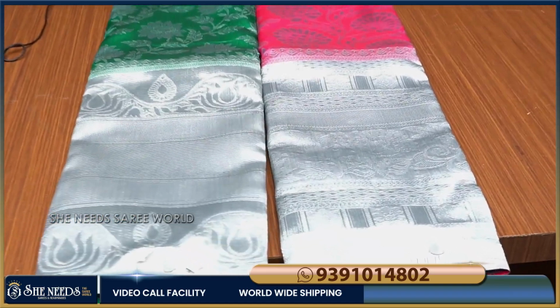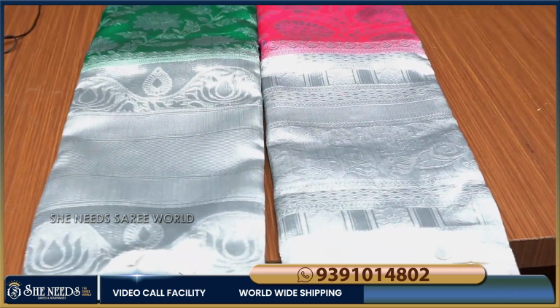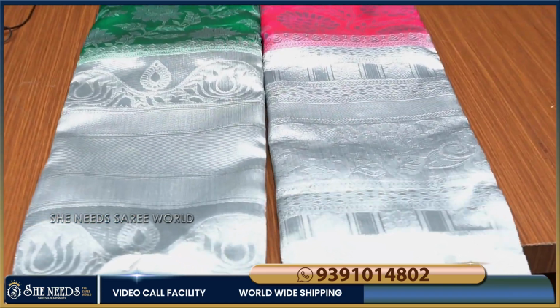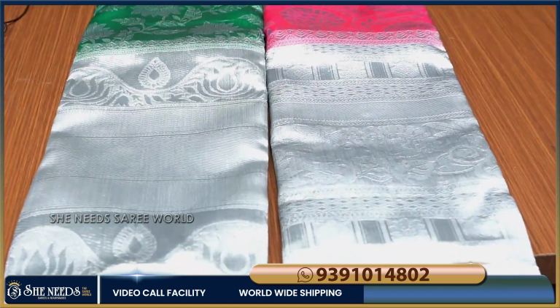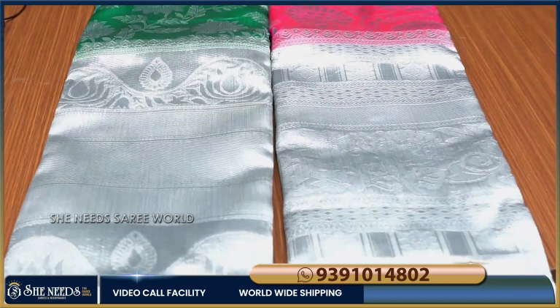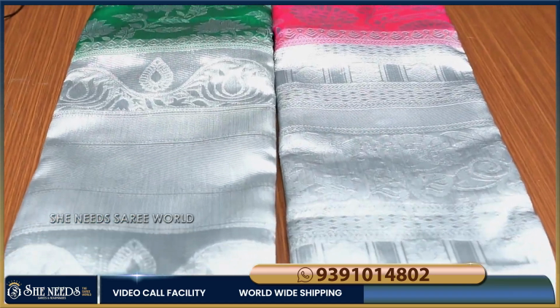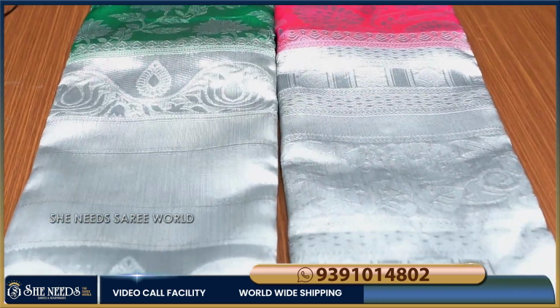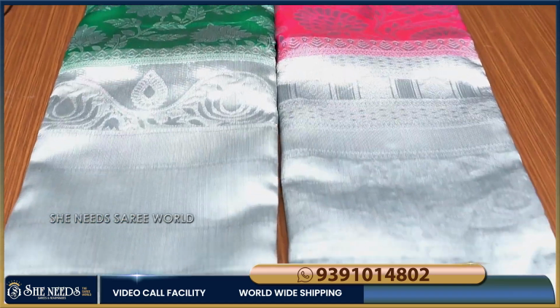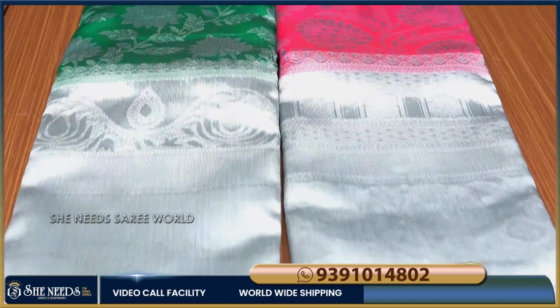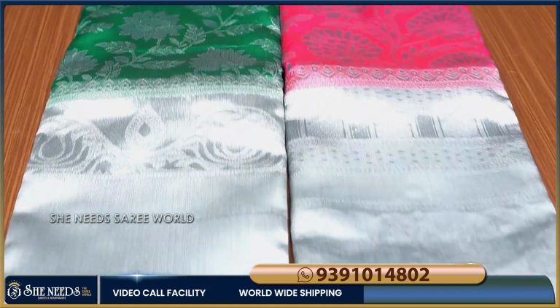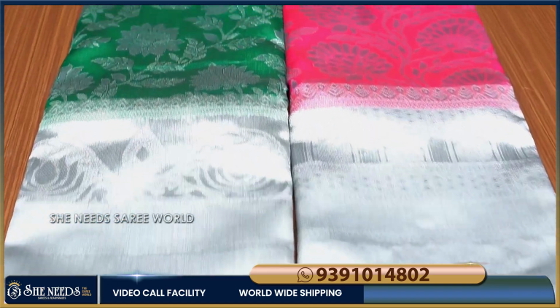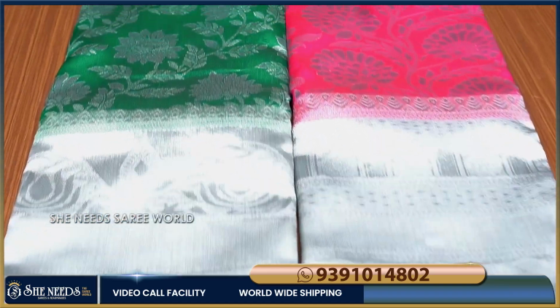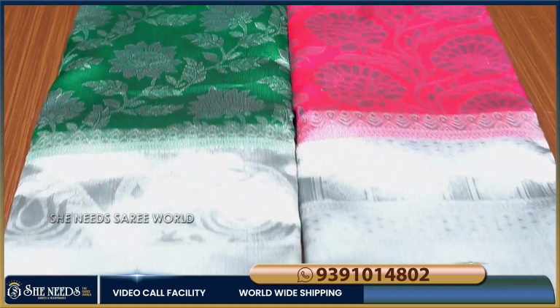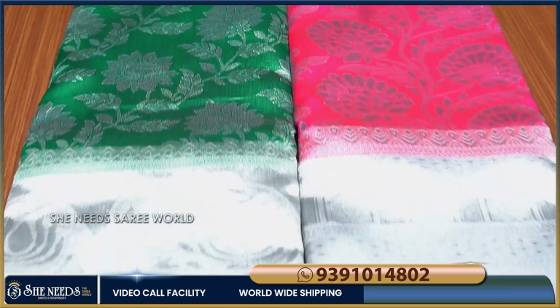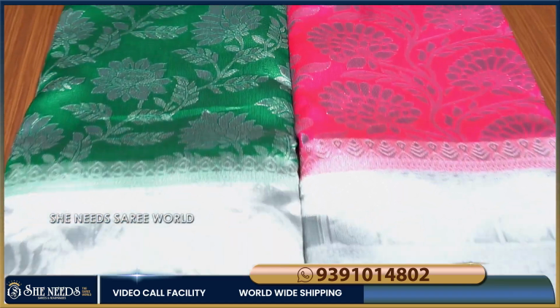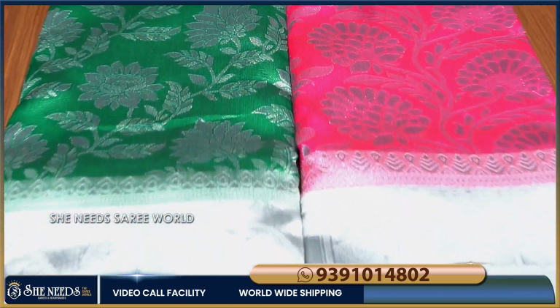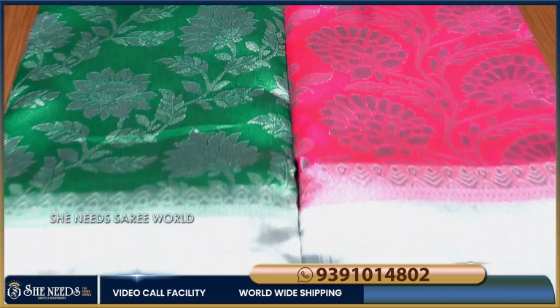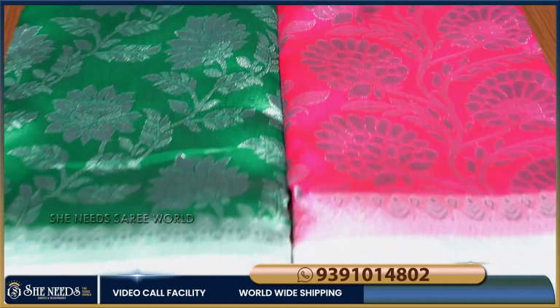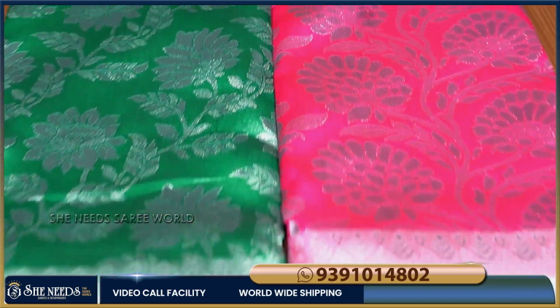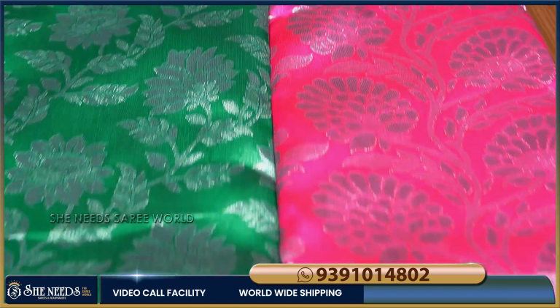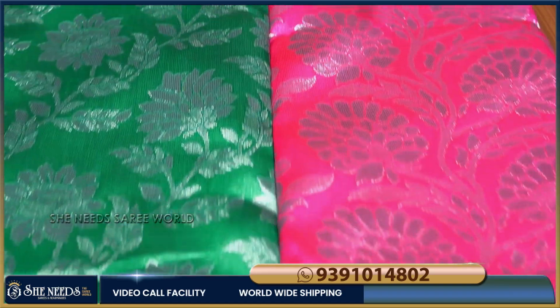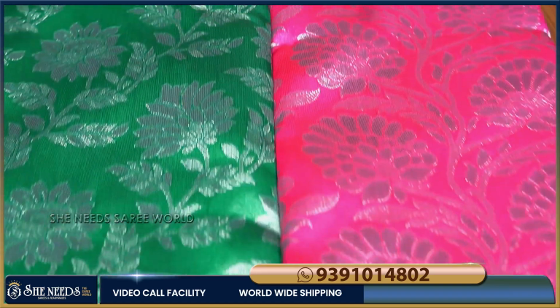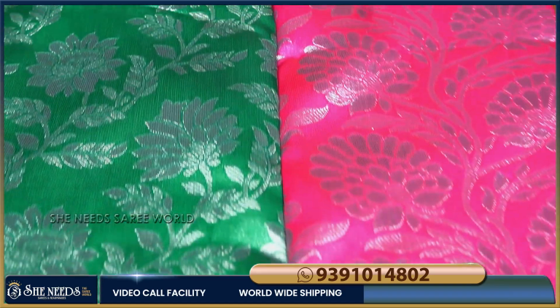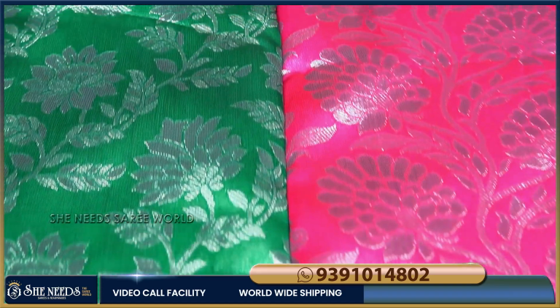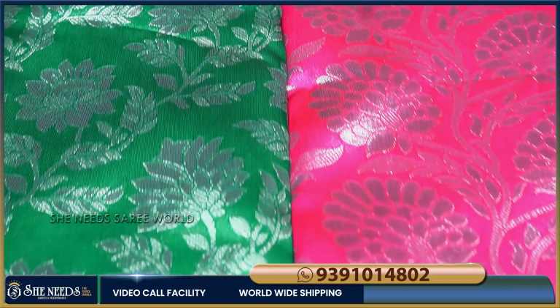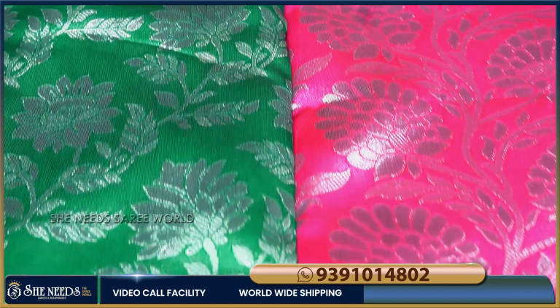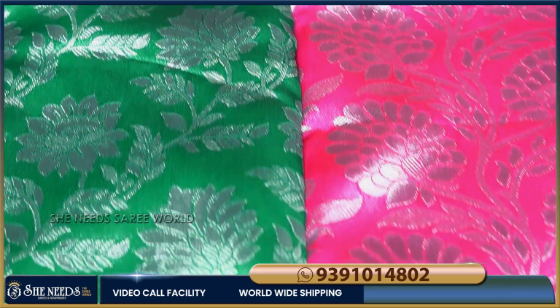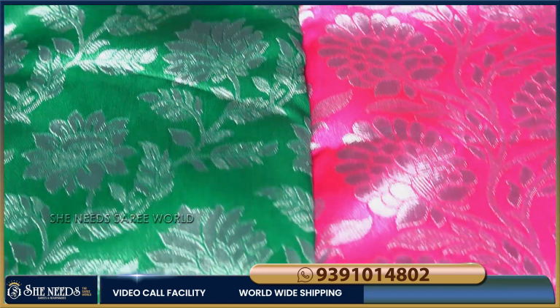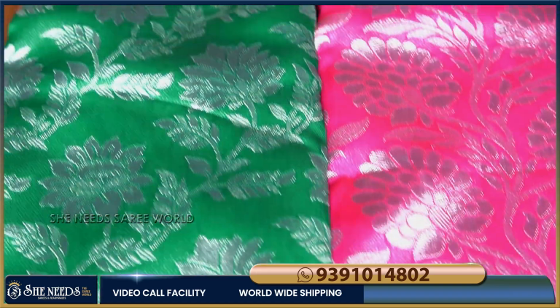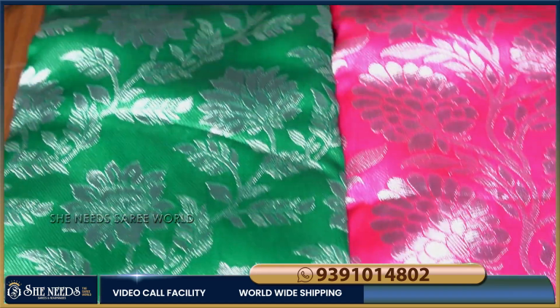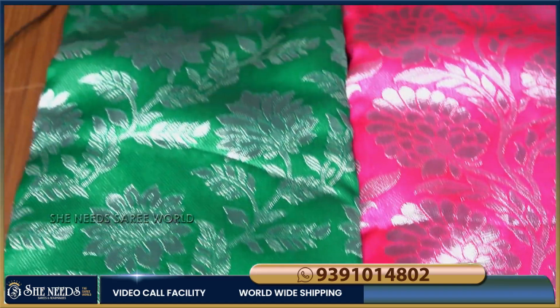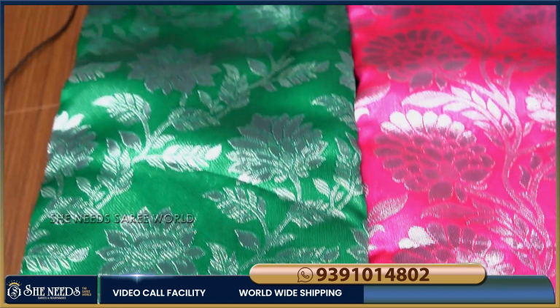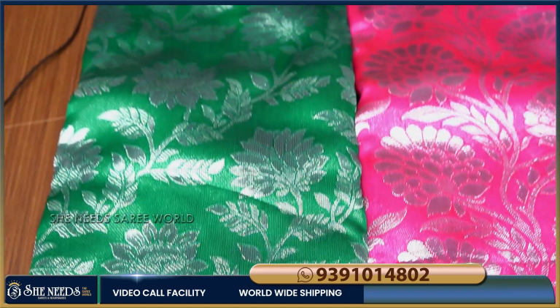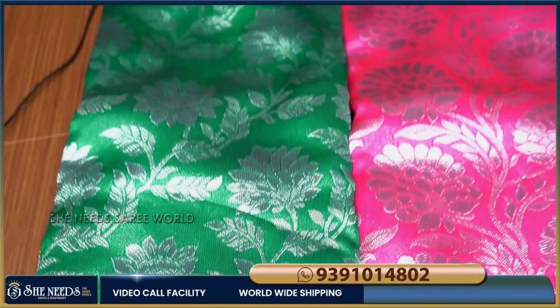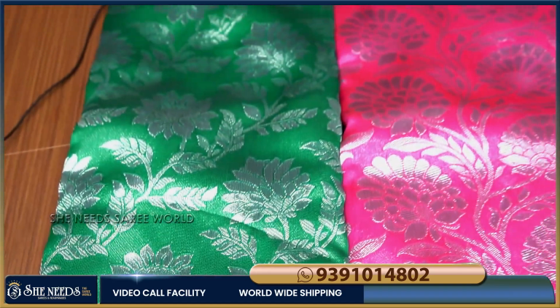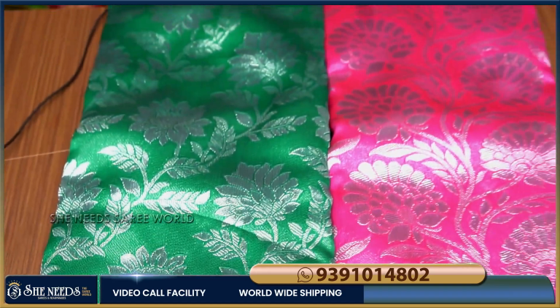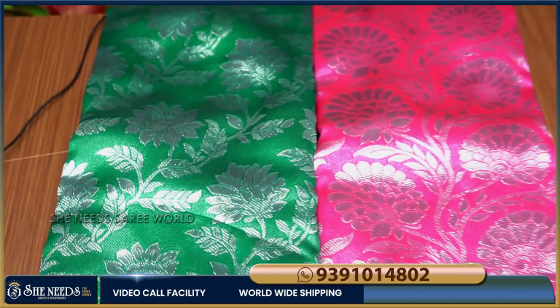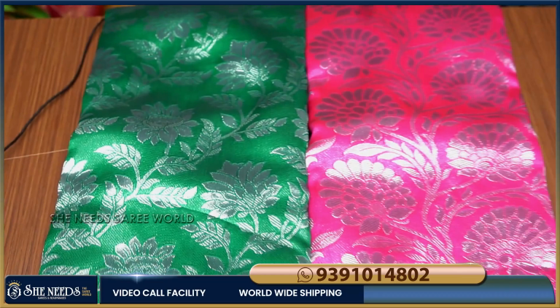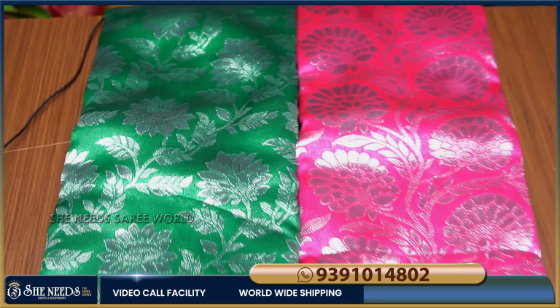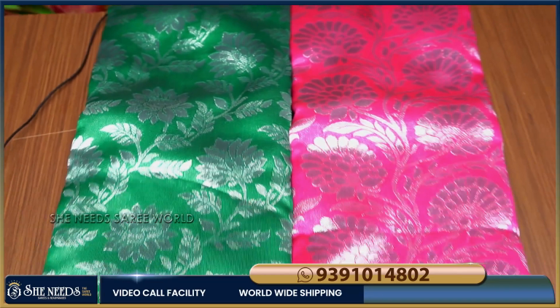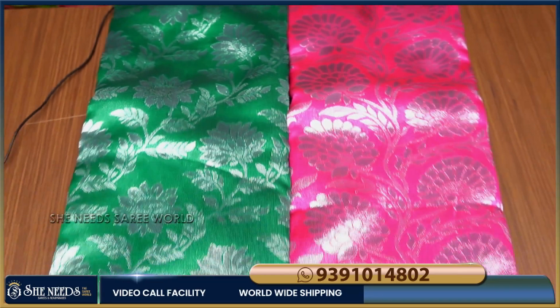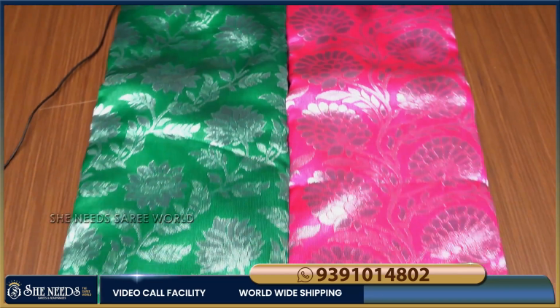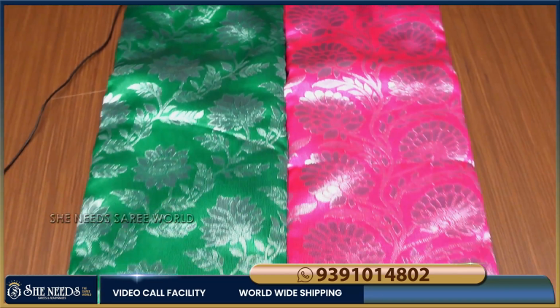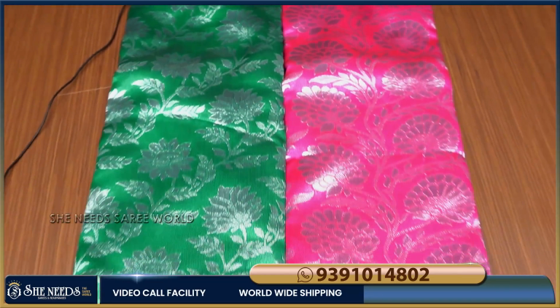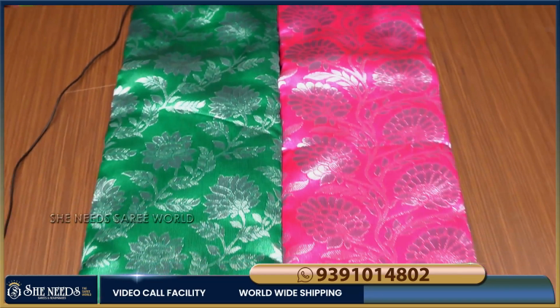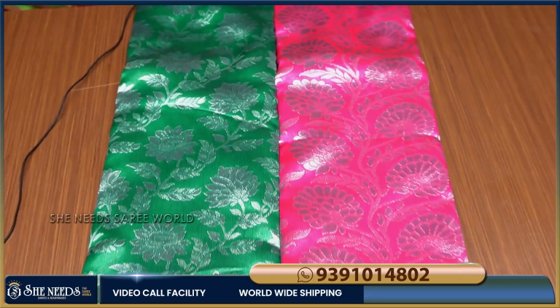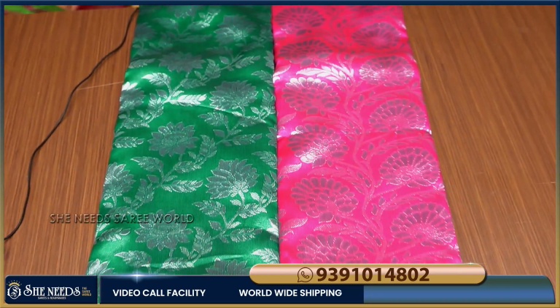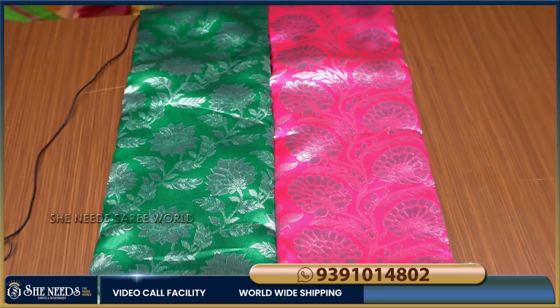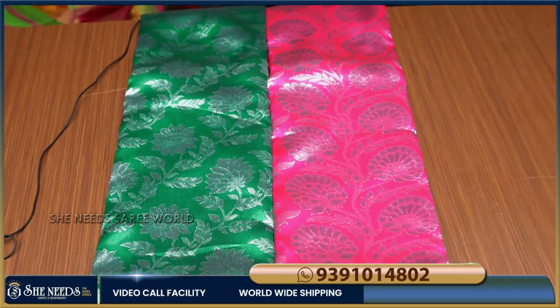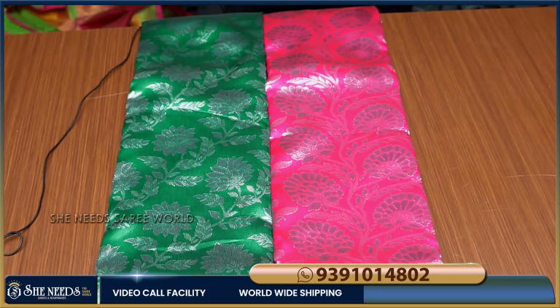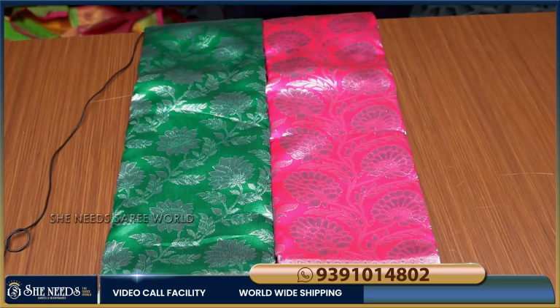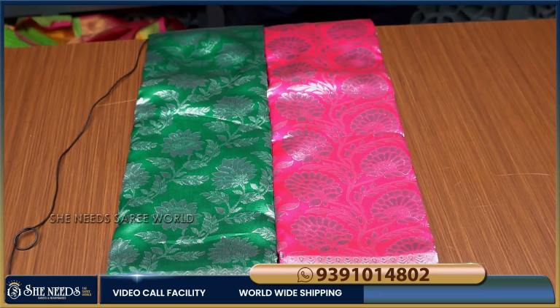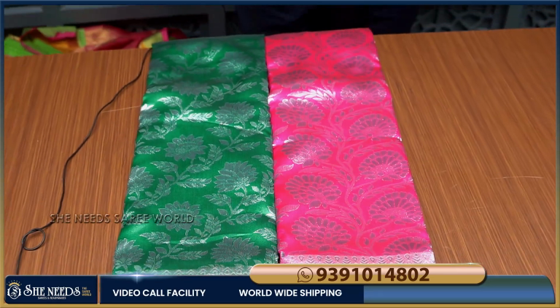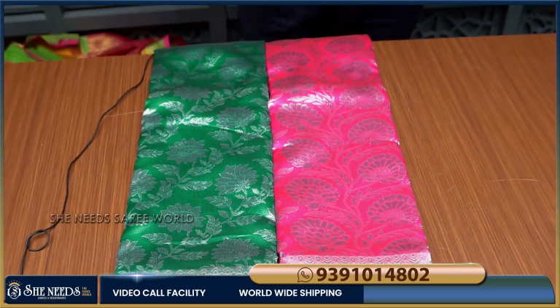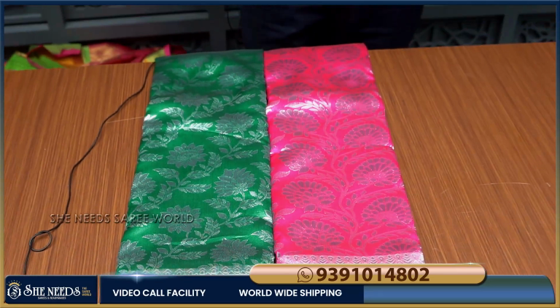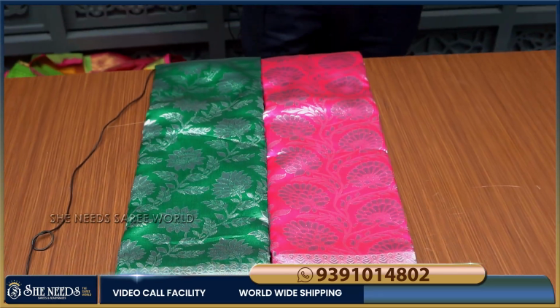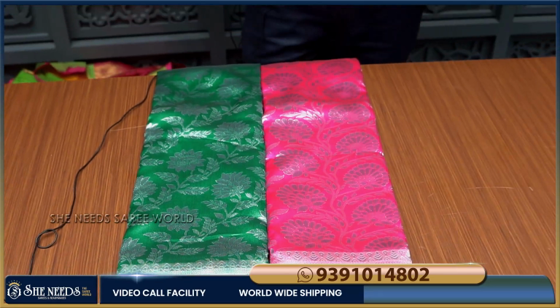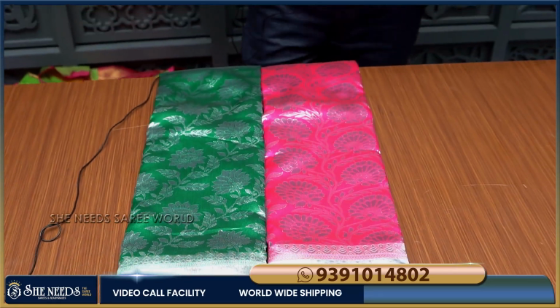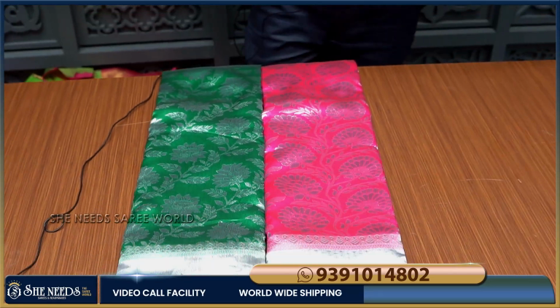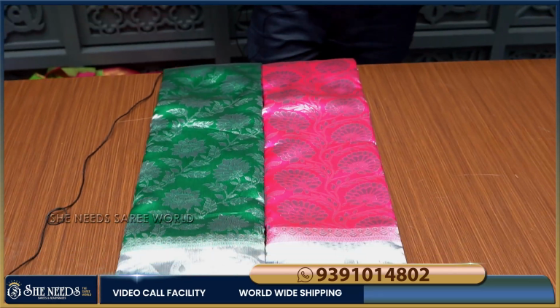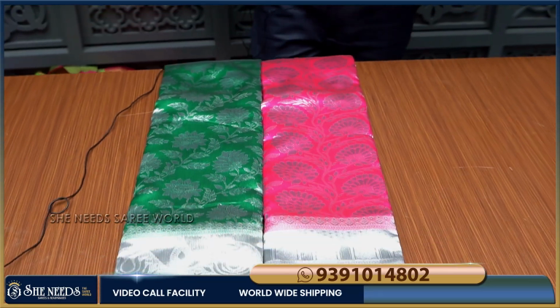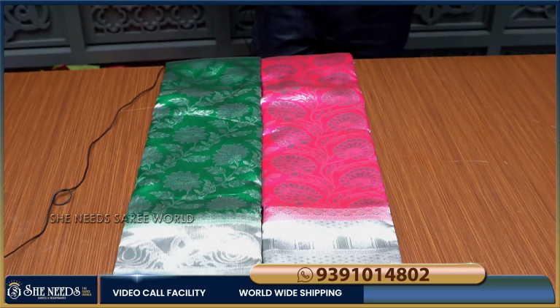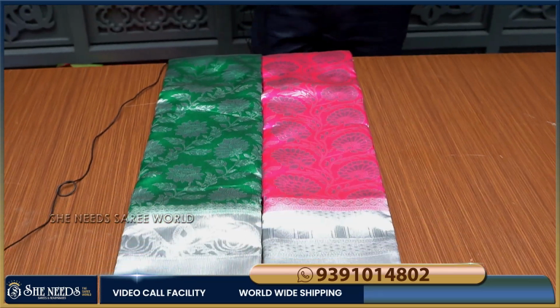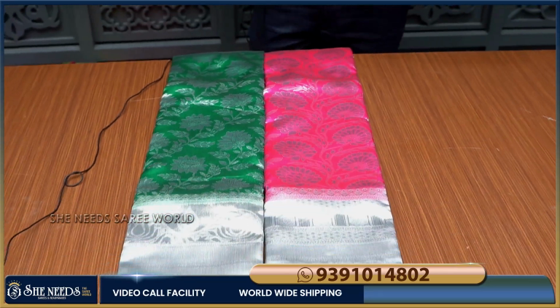For 835 rupees, we have a green color option as well — so we have three color options. If you want to choose from our collection, please like, share, subscribe, and also click the bell icon. Thank you.